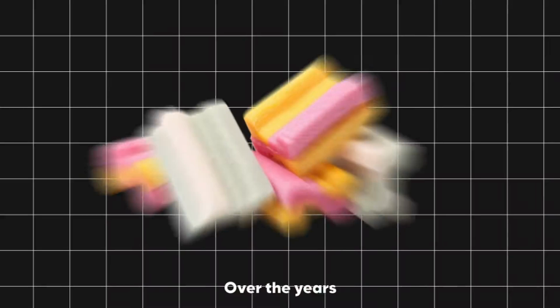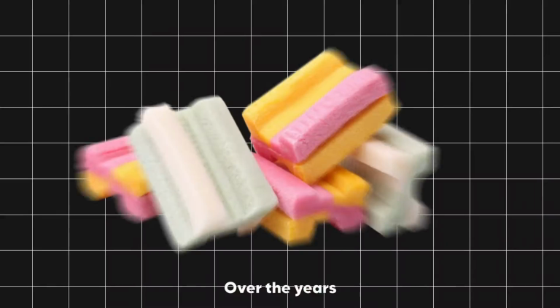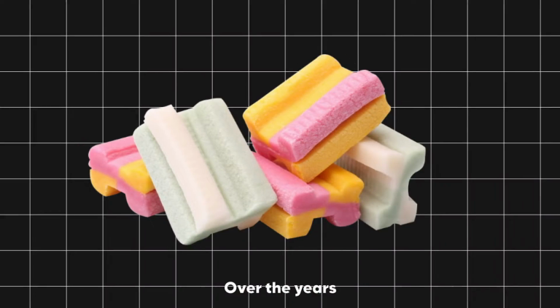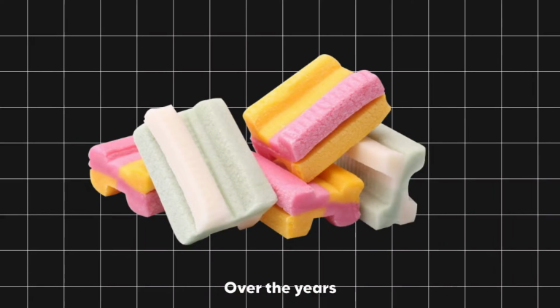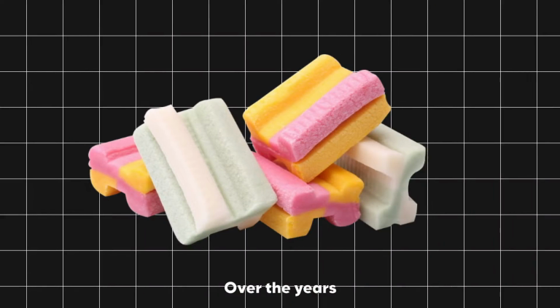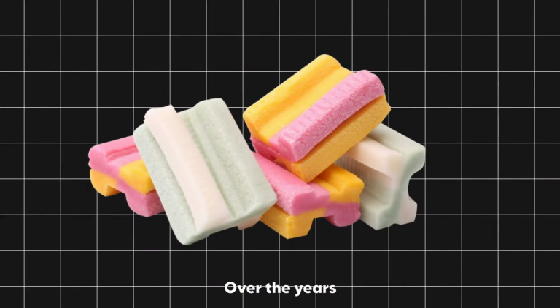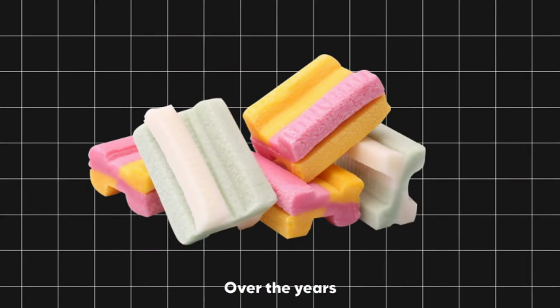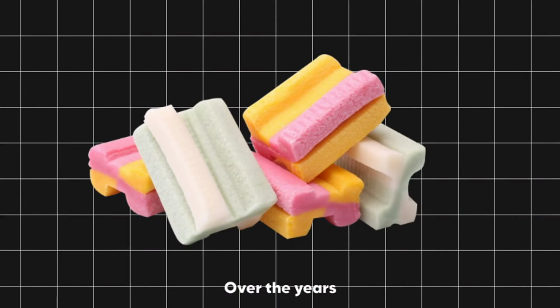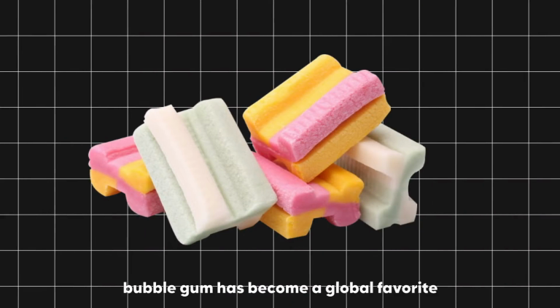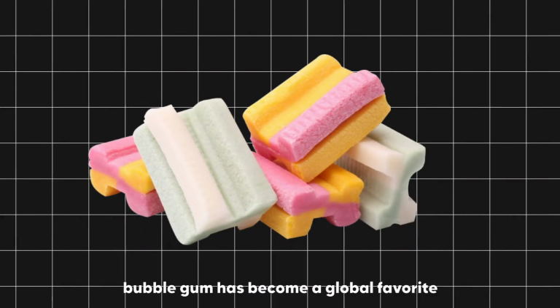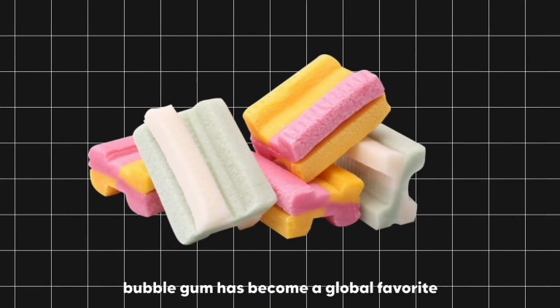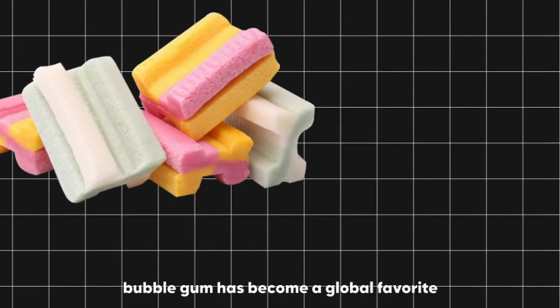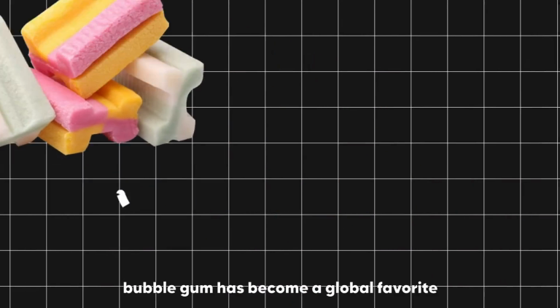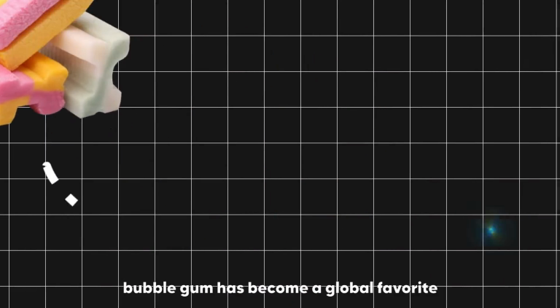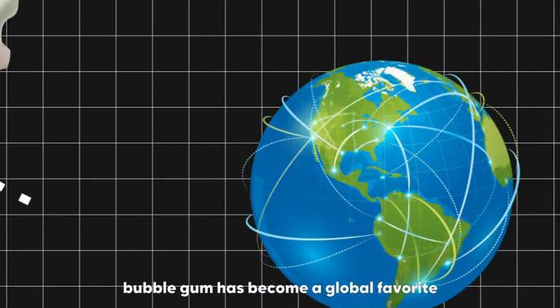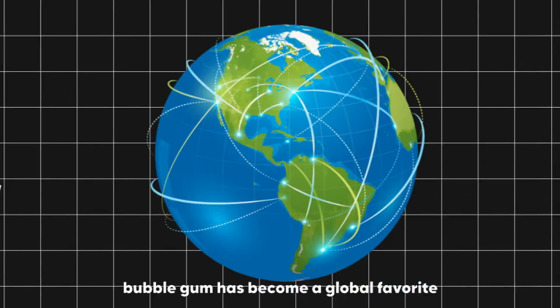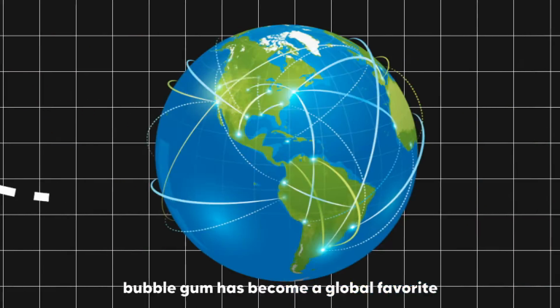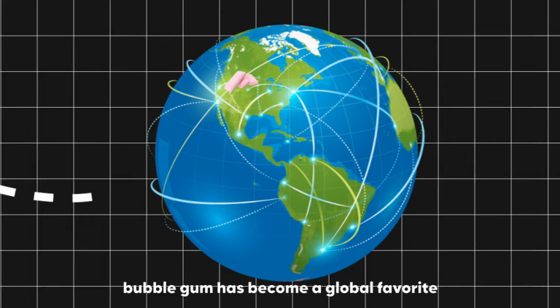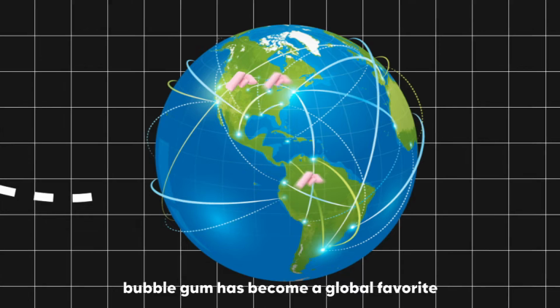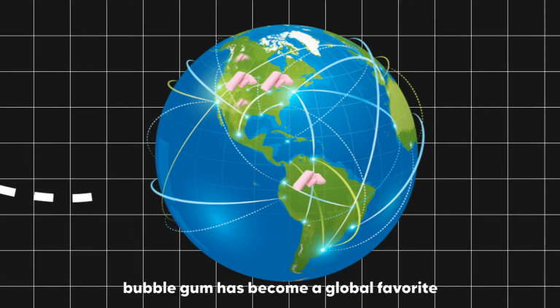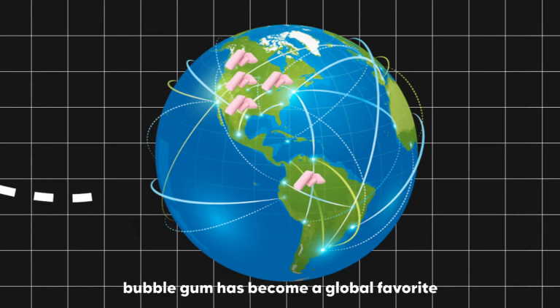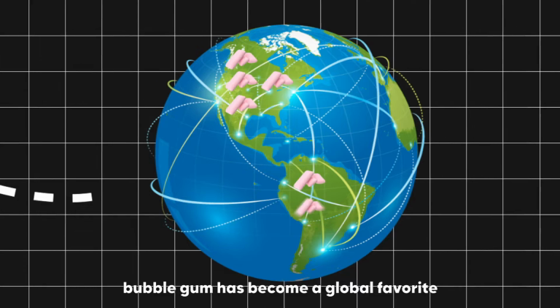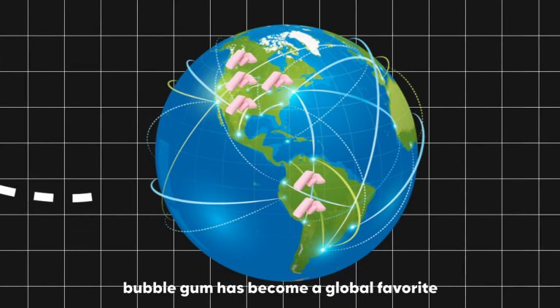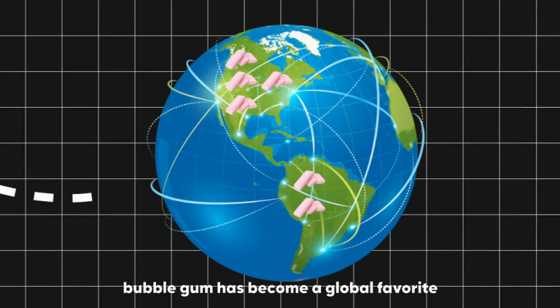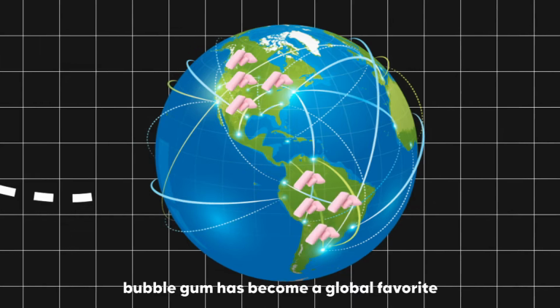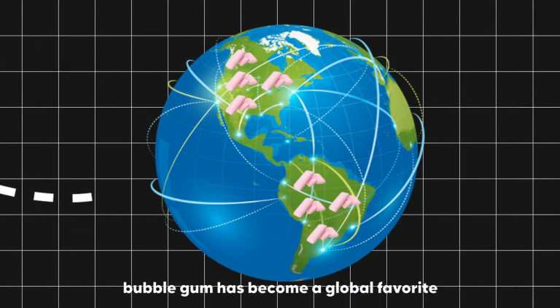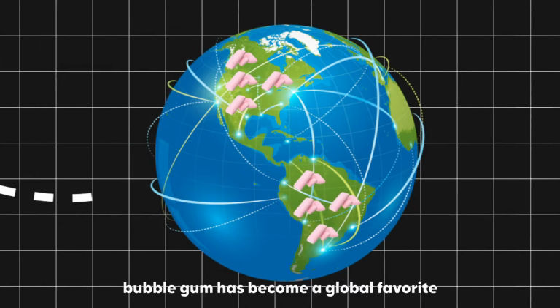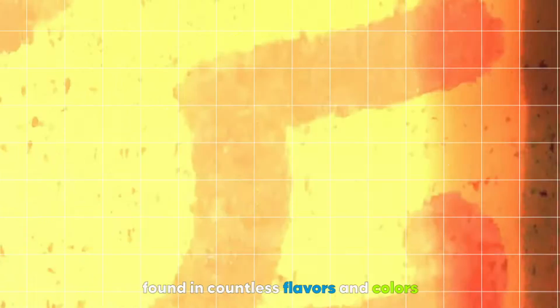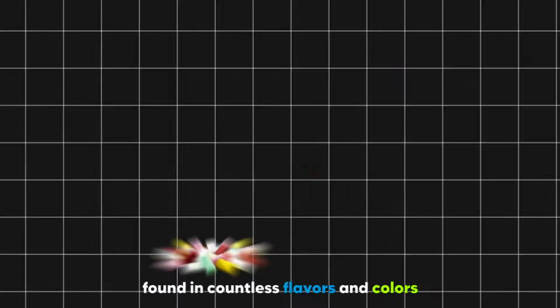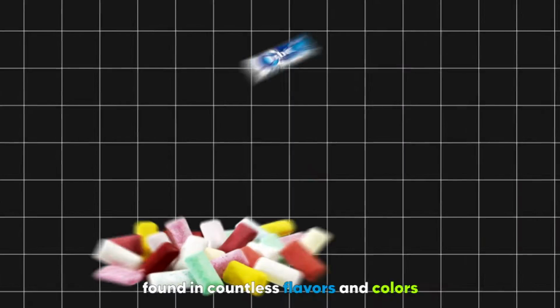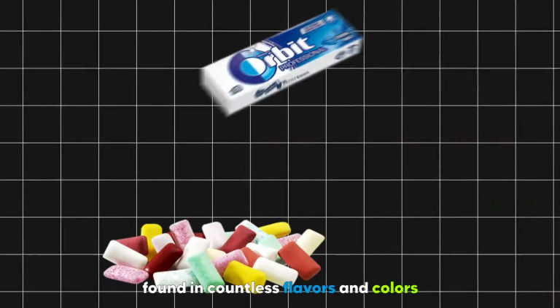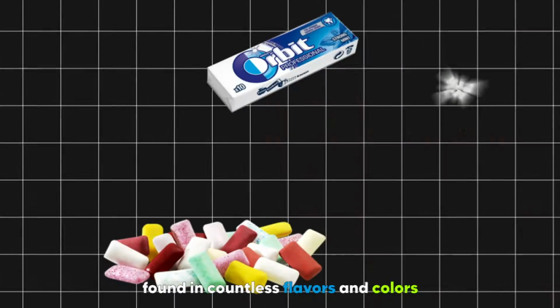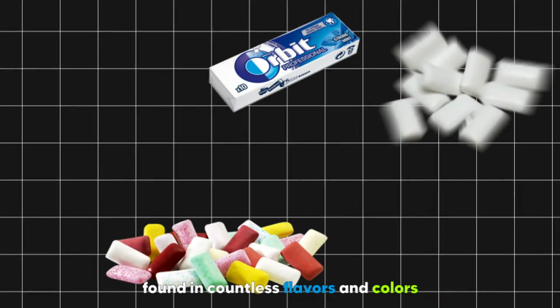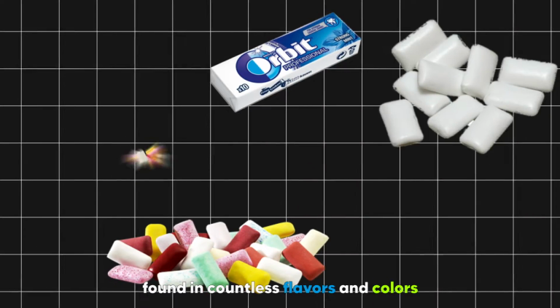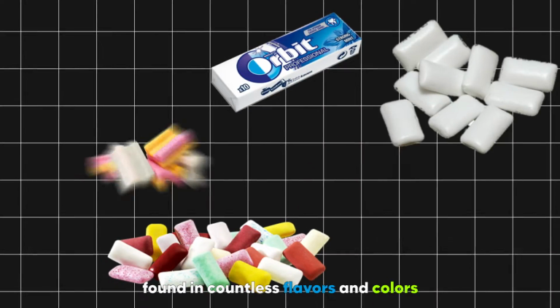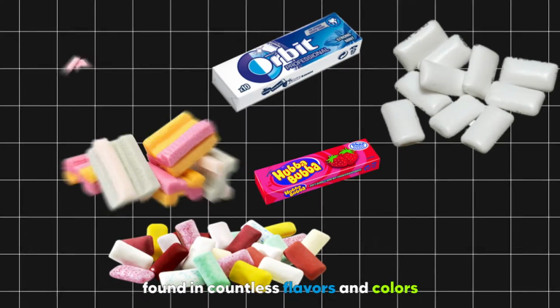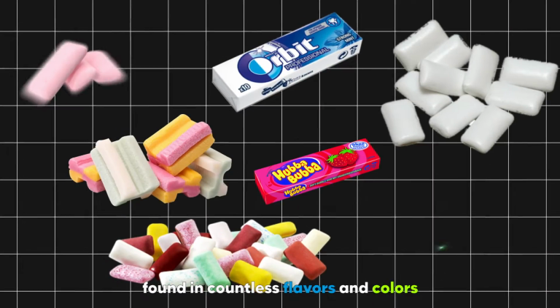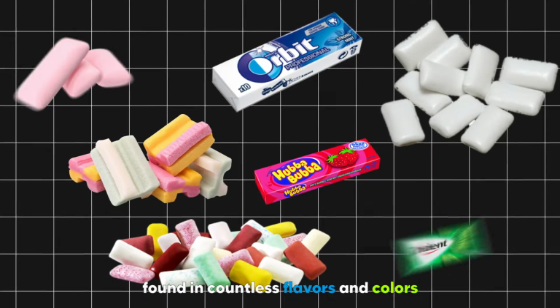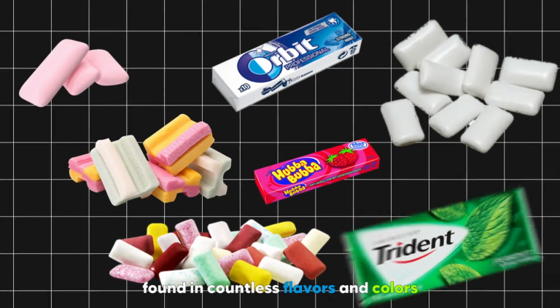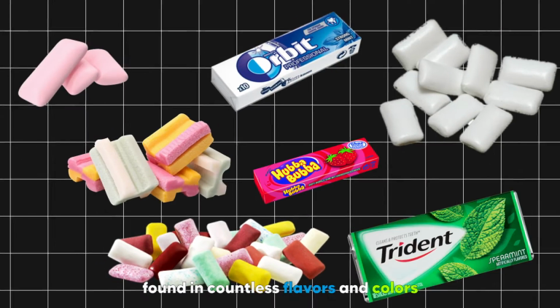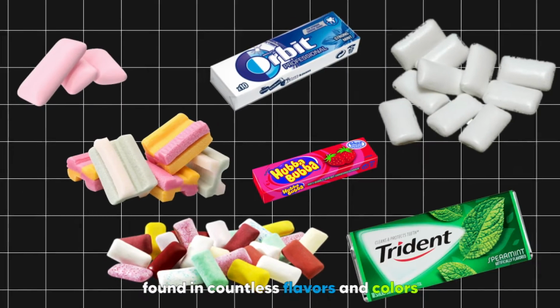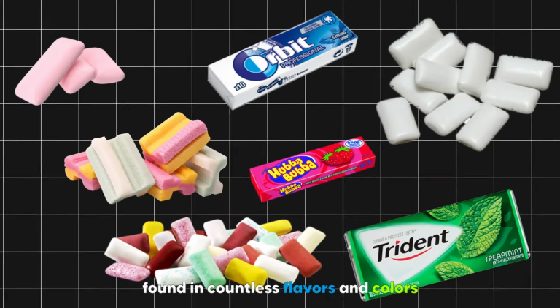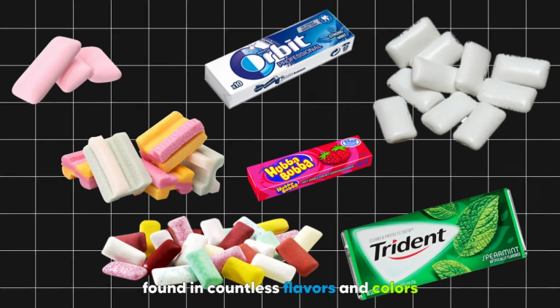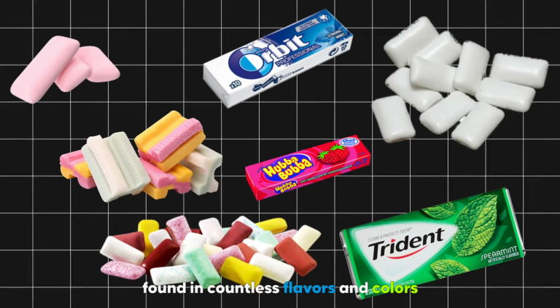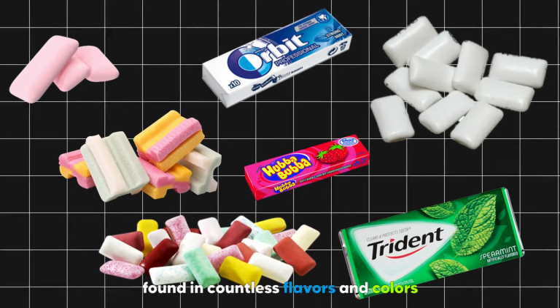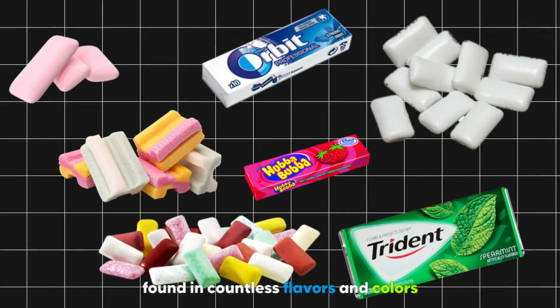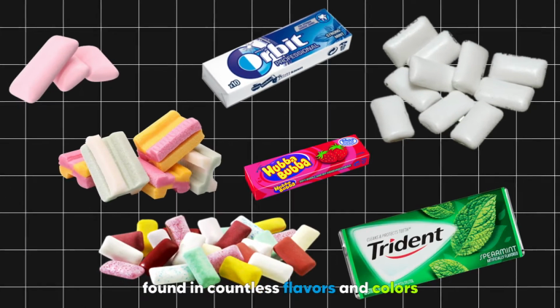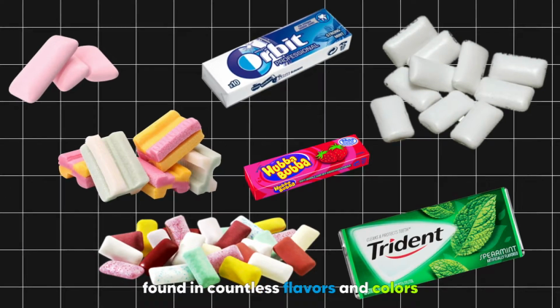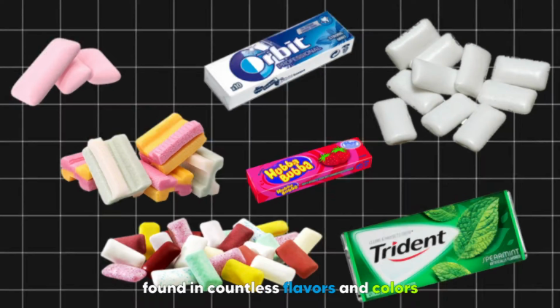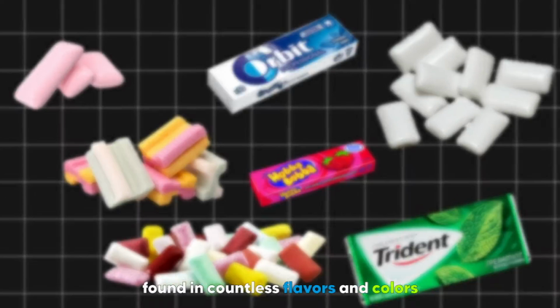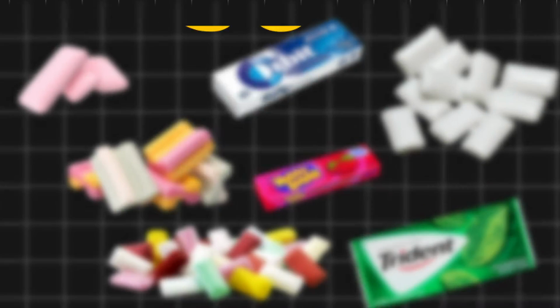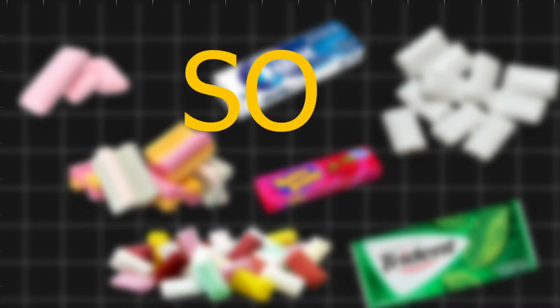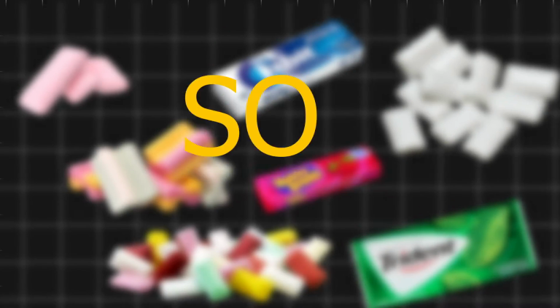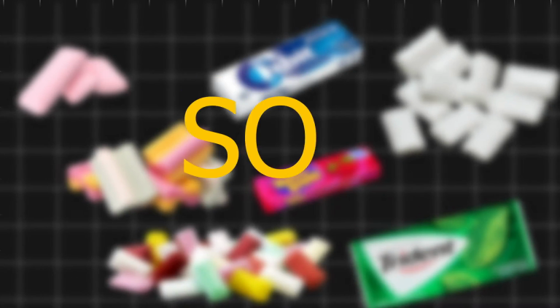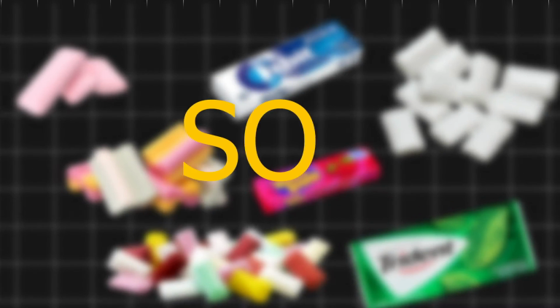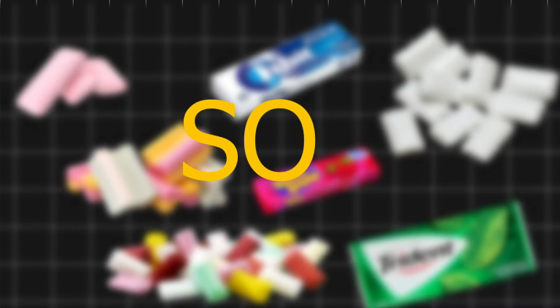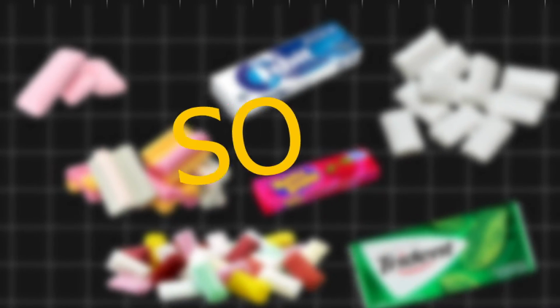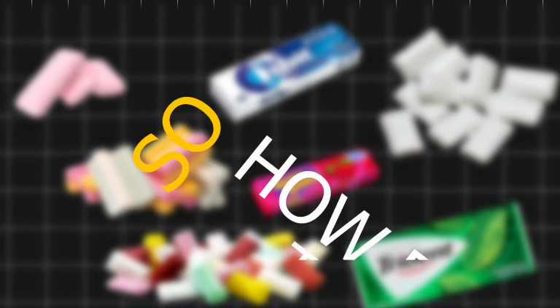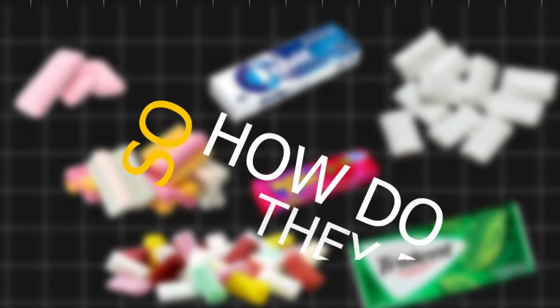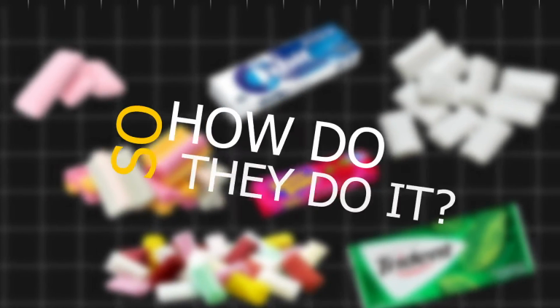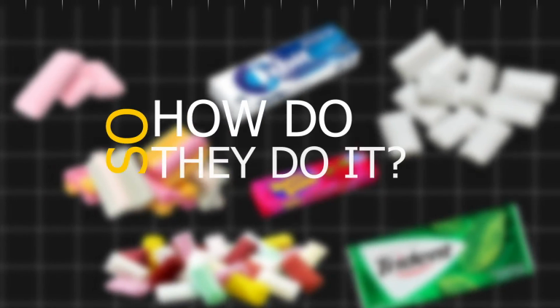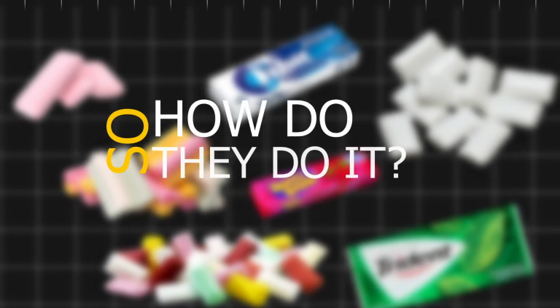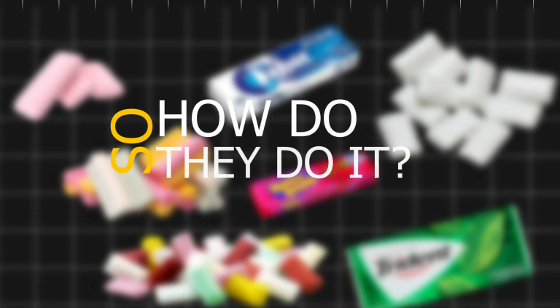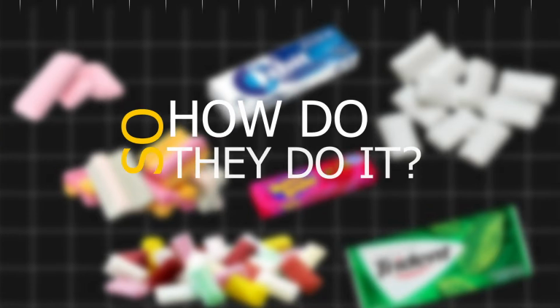Over the years, bubblegum has become a global favorite, found in countless flavors and colors. So, how do they do it?